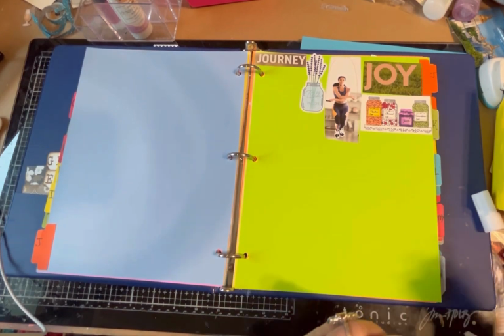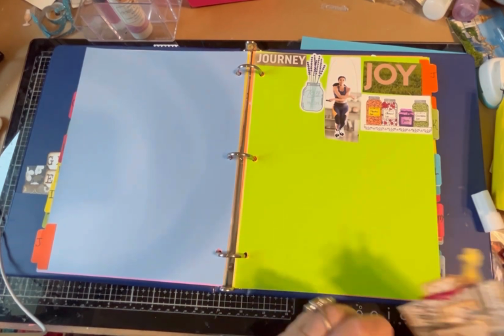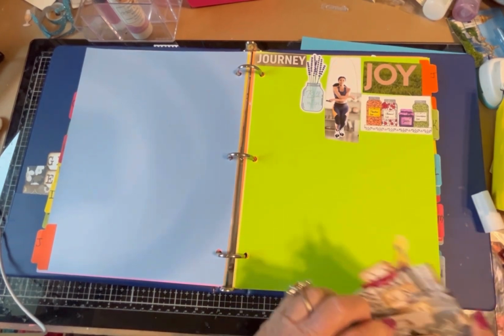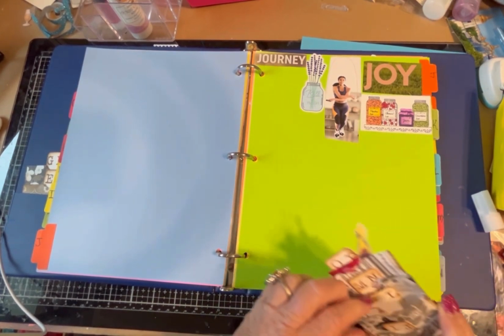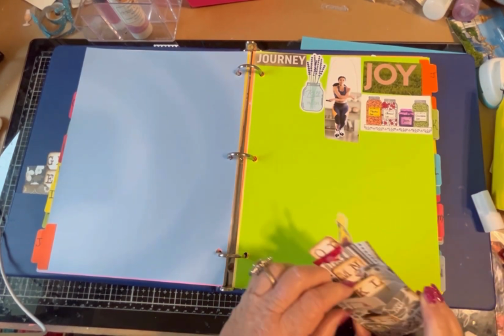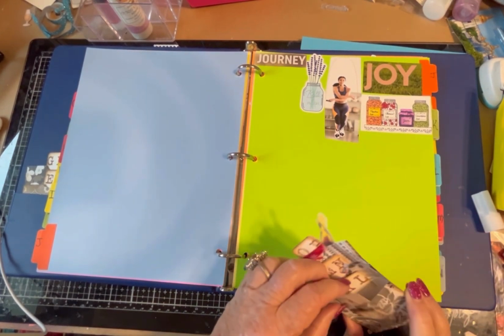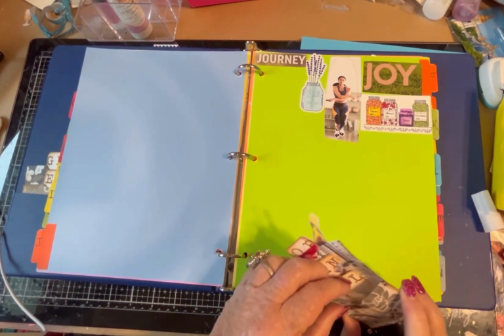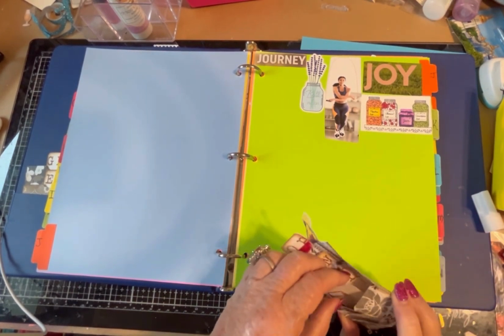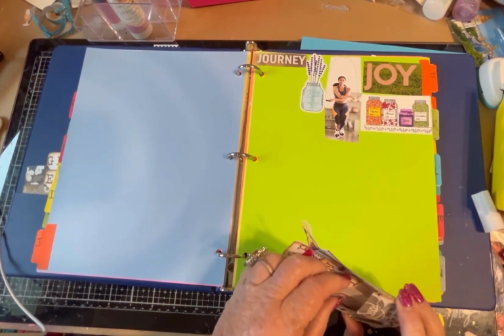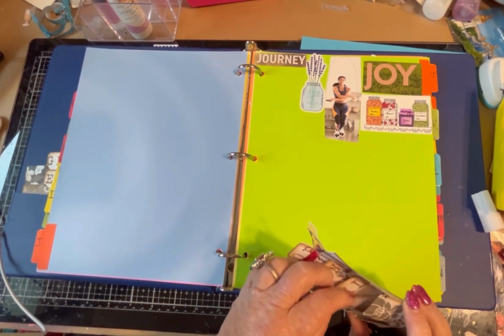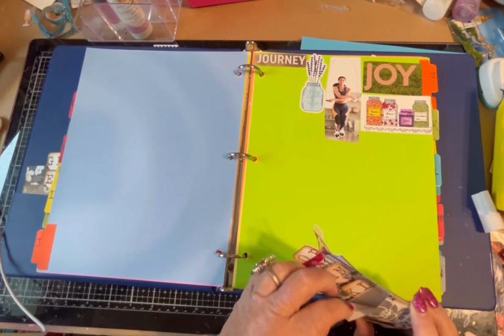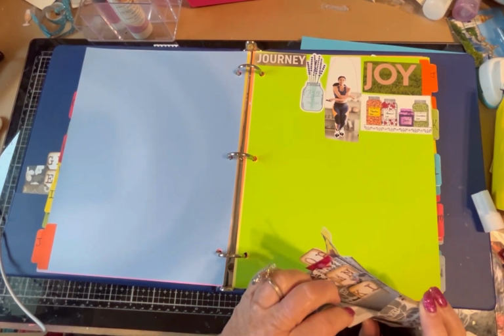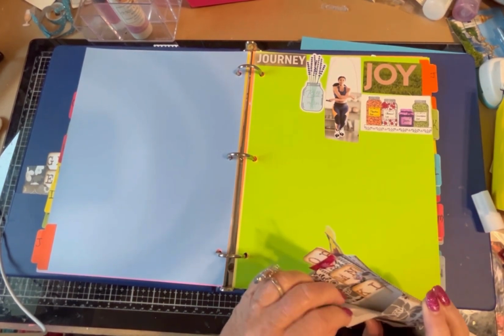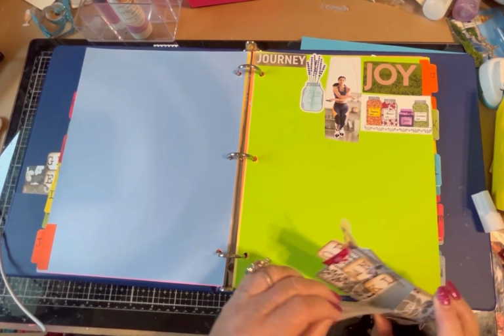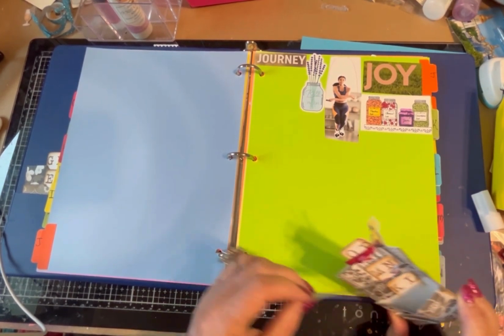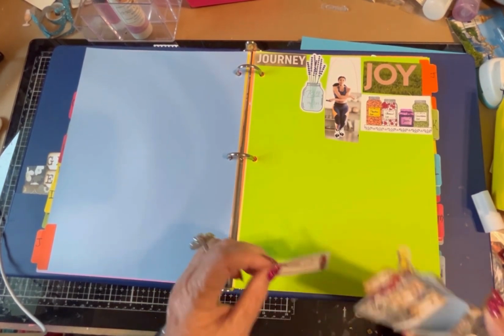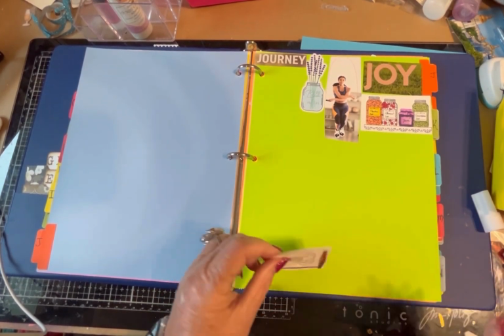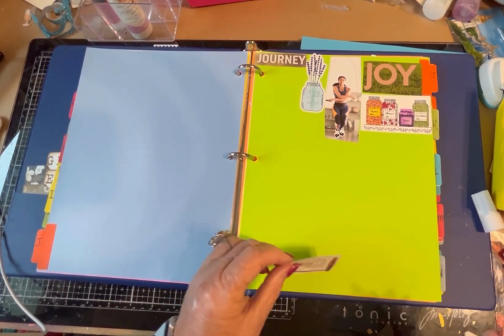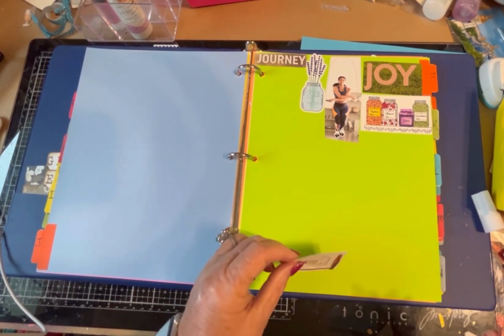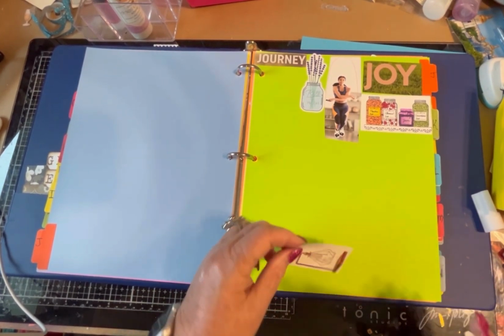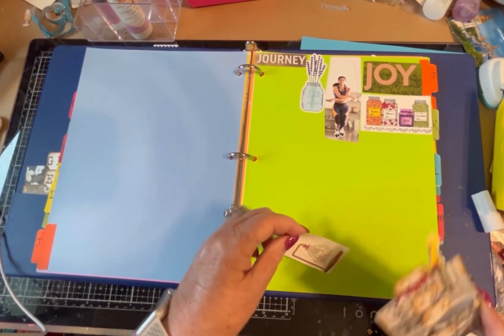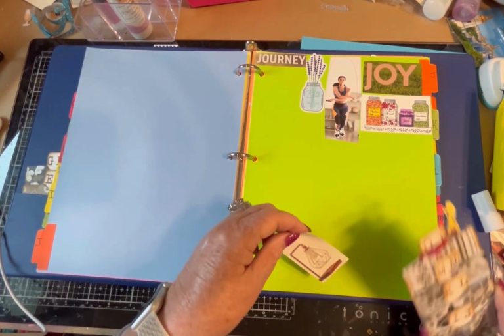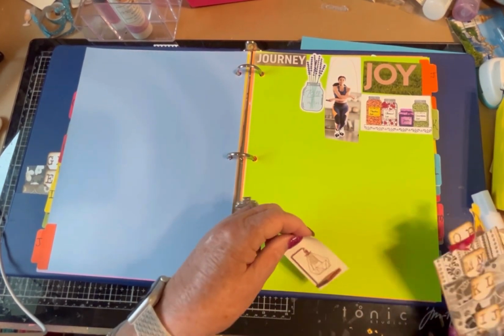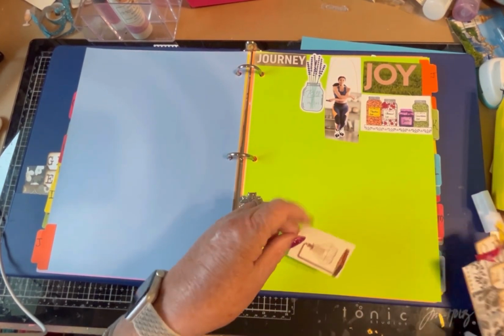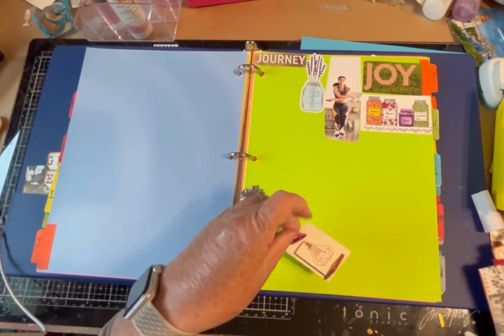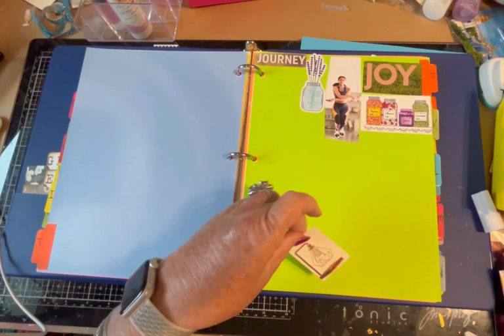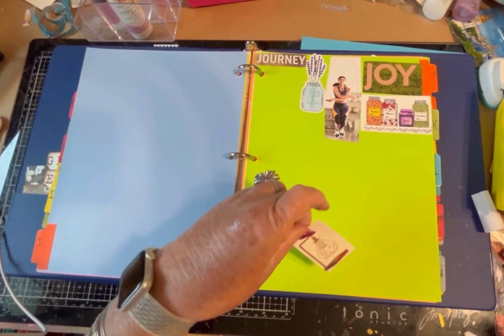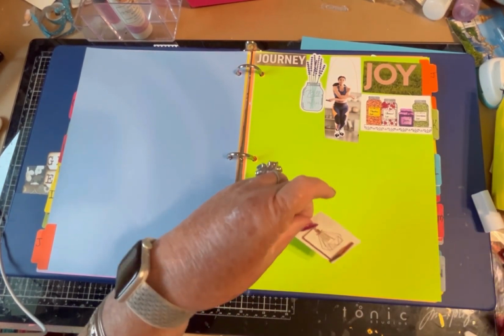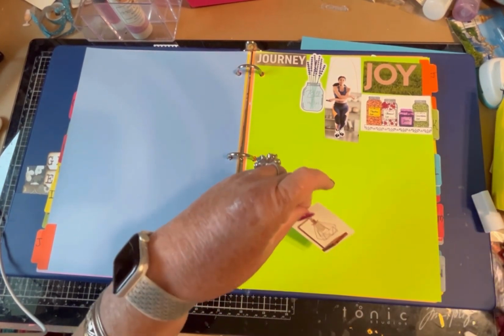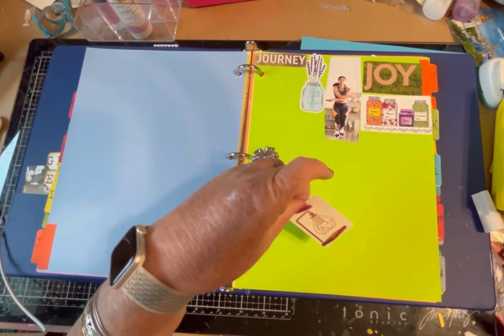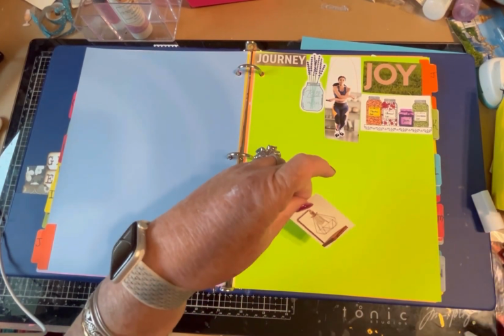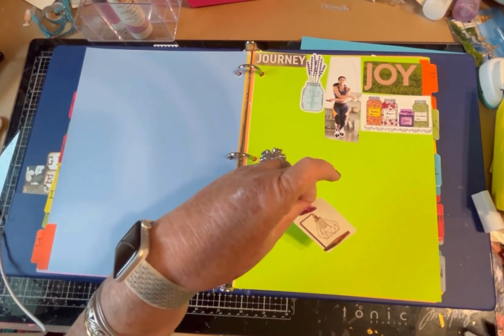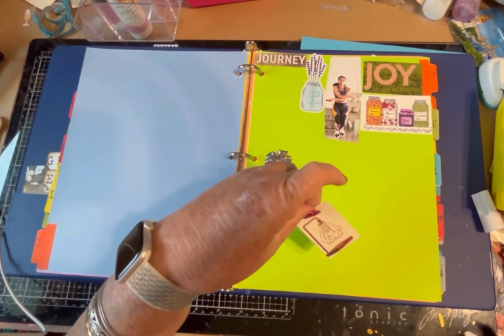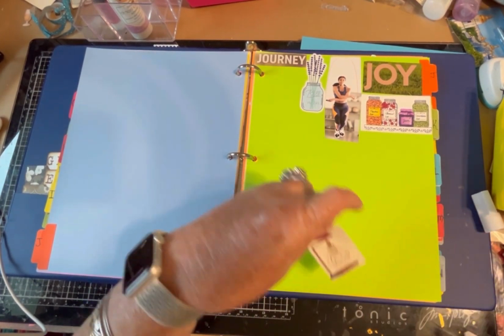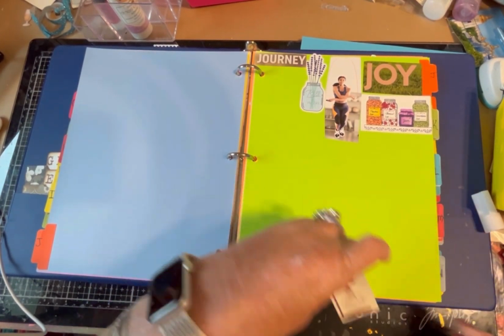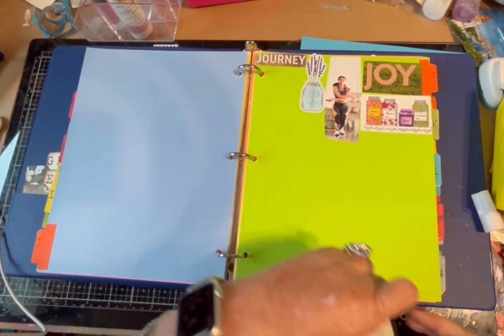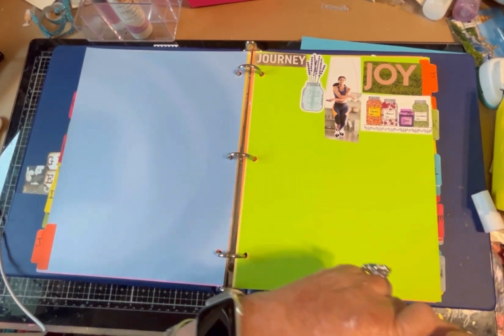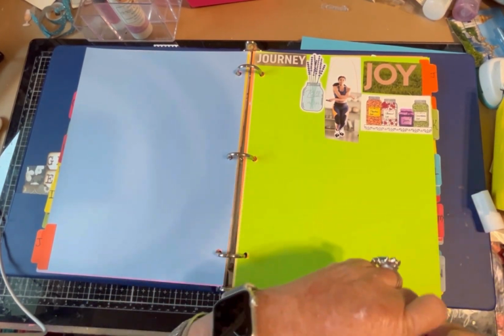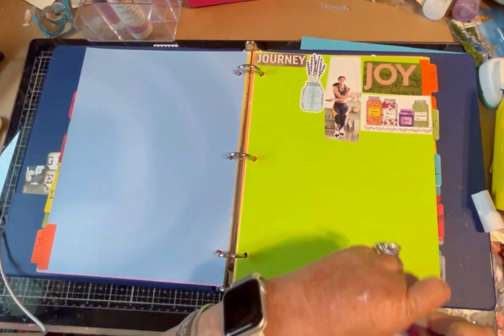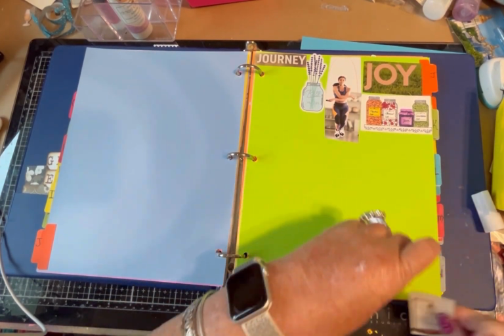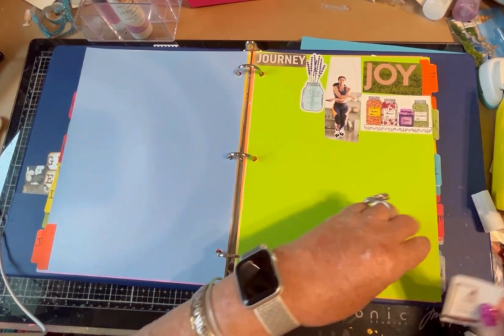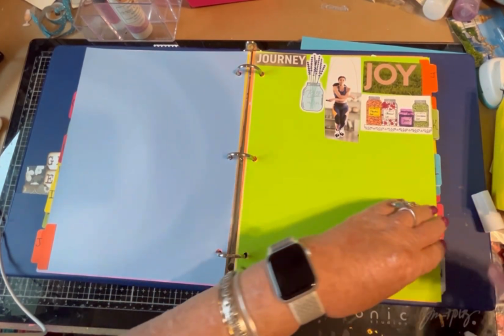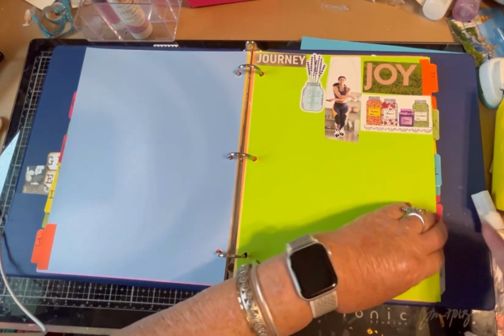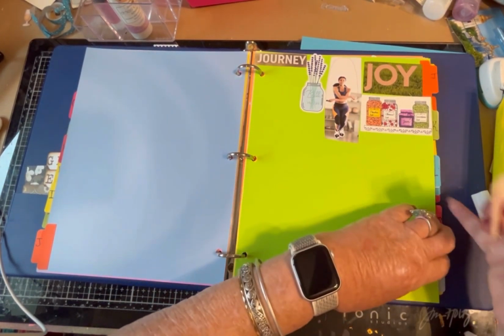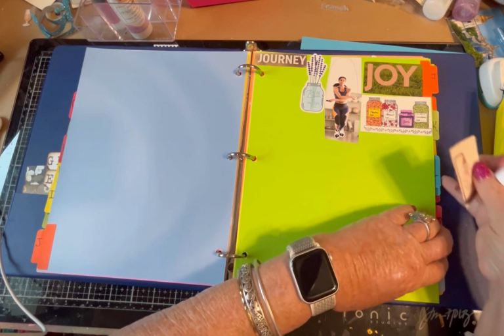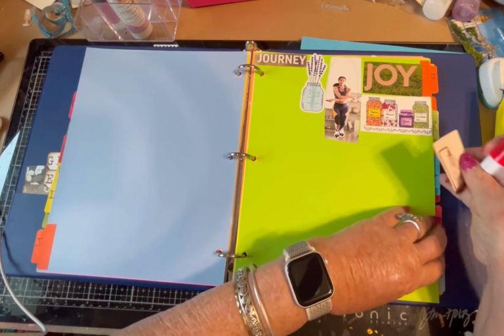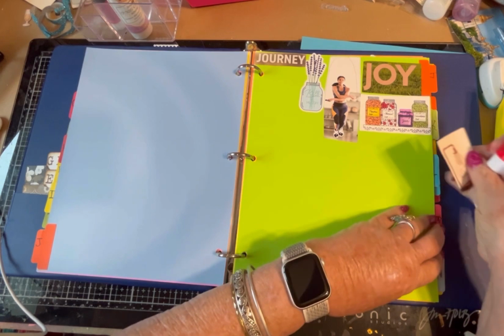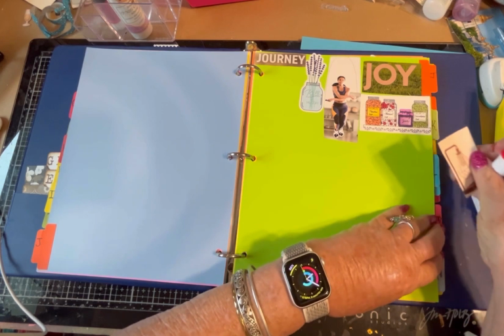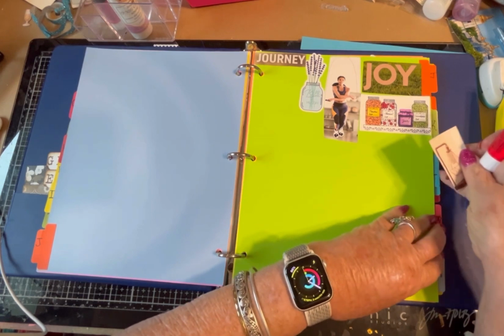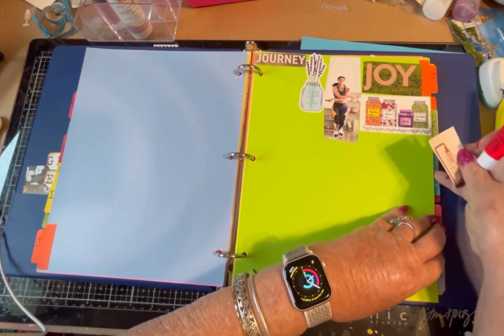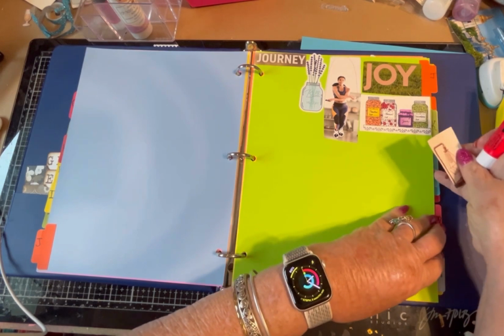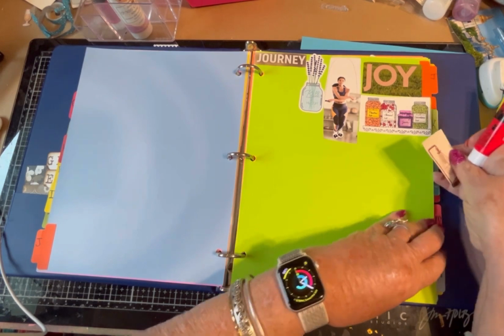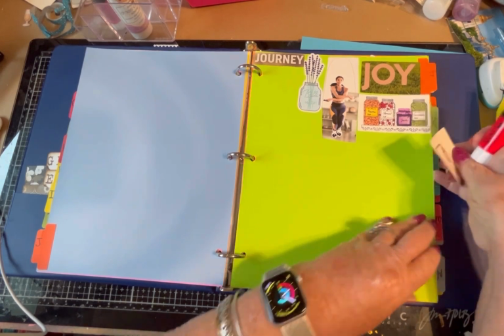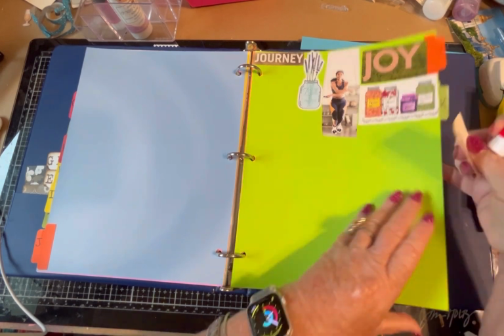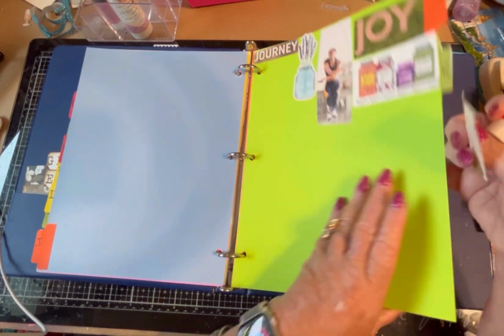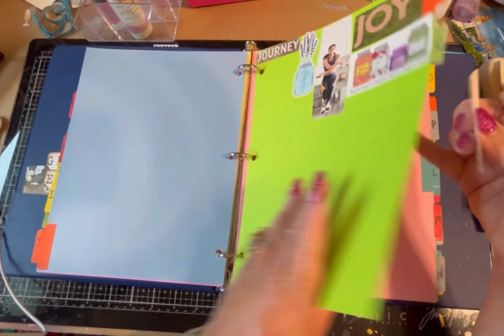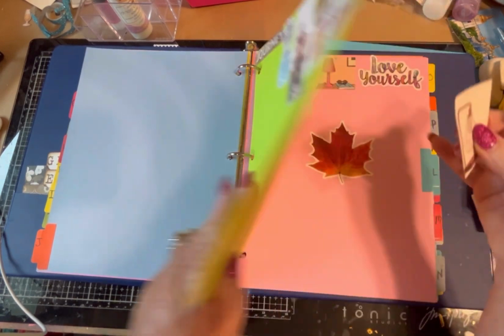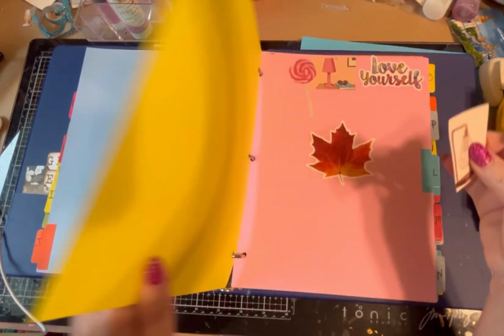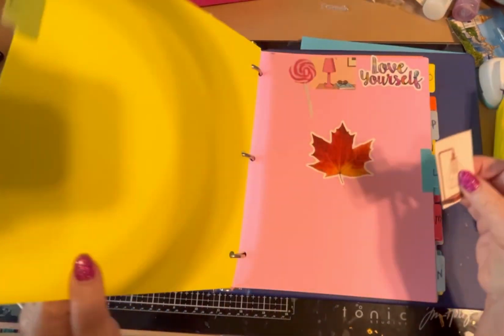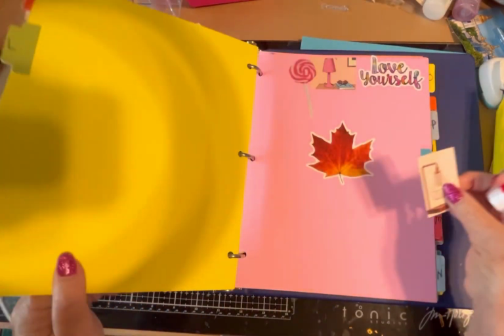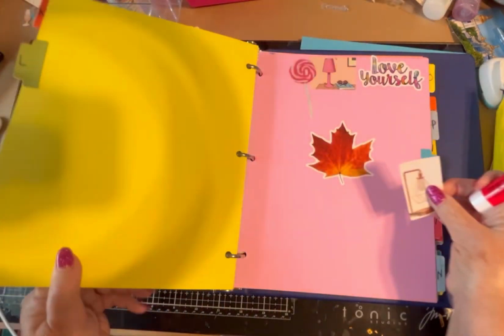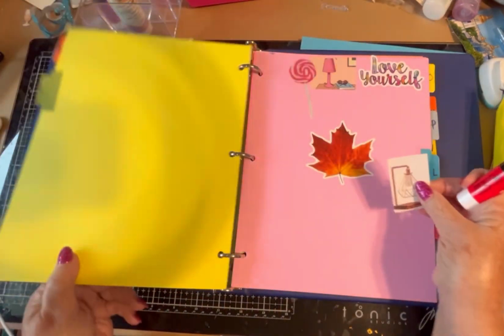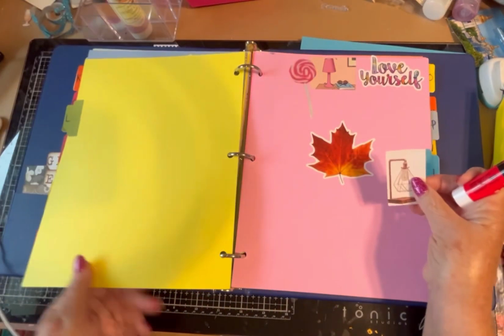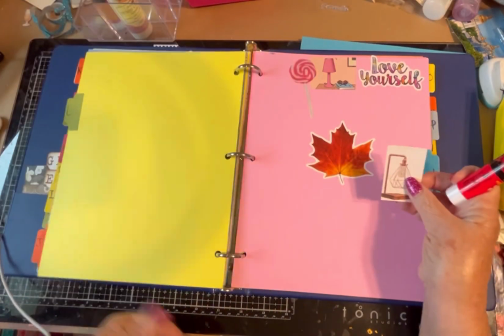Let's see if we have anything for K. Nope. Just an L — a lamp. Right to L.